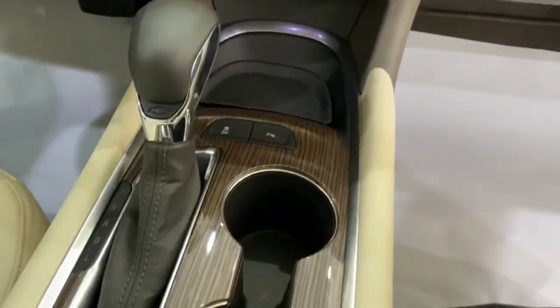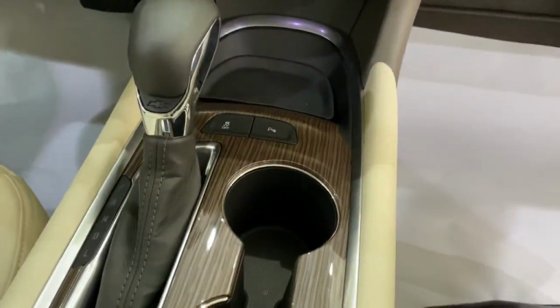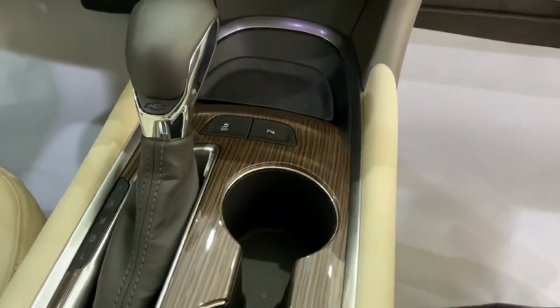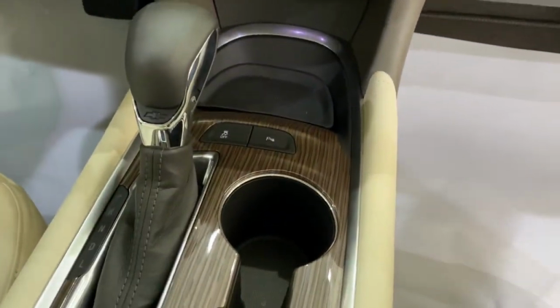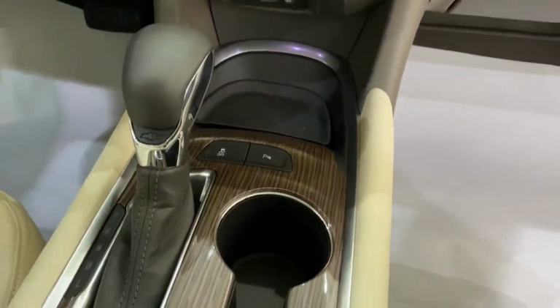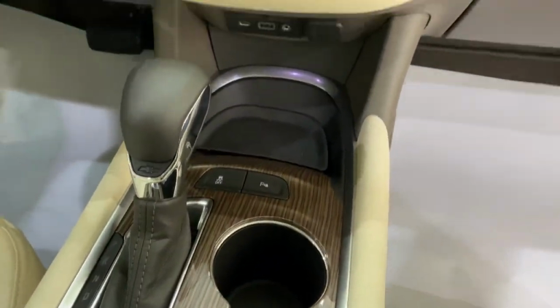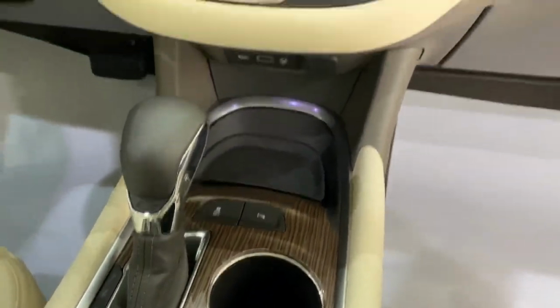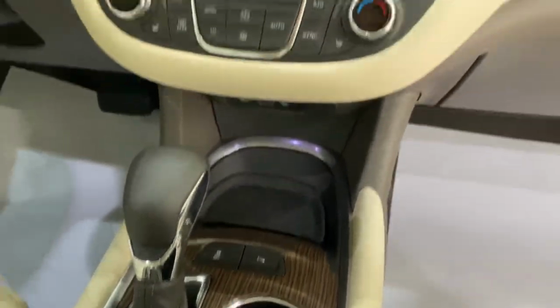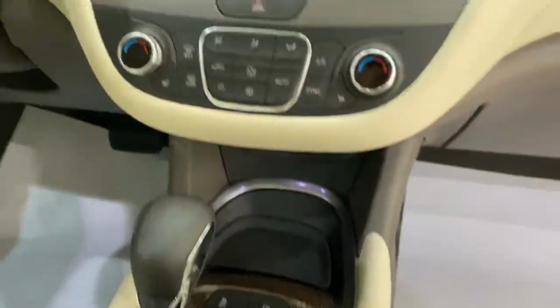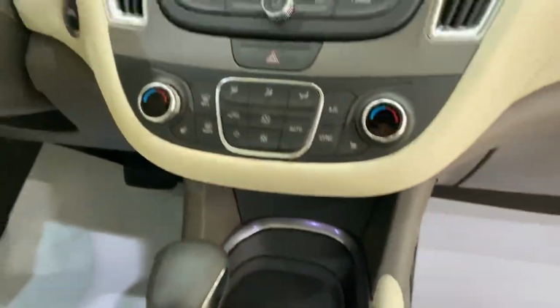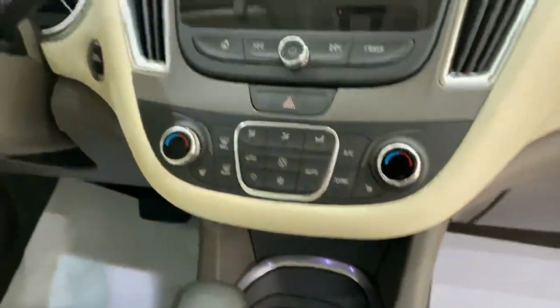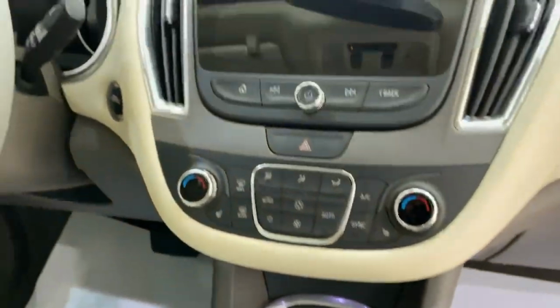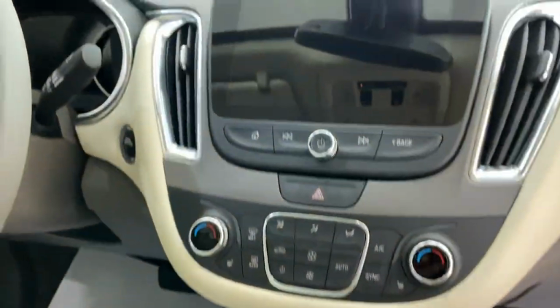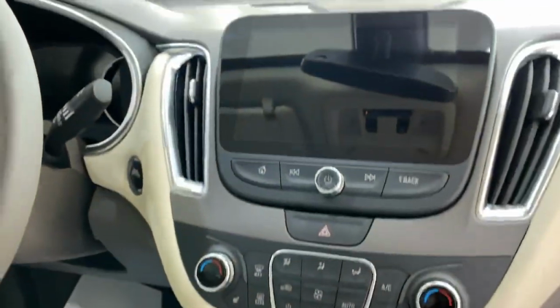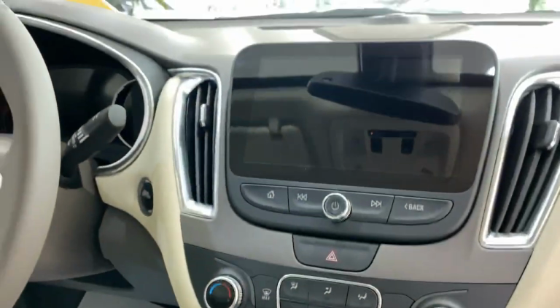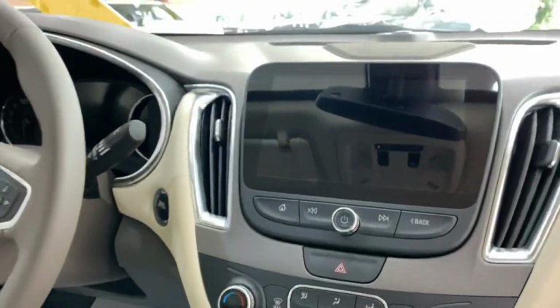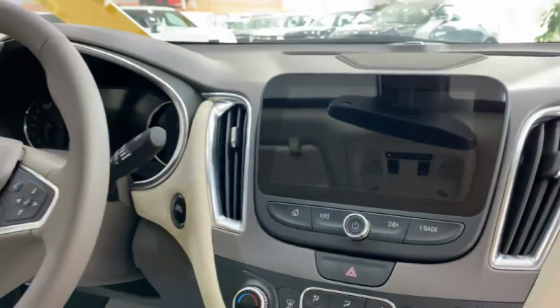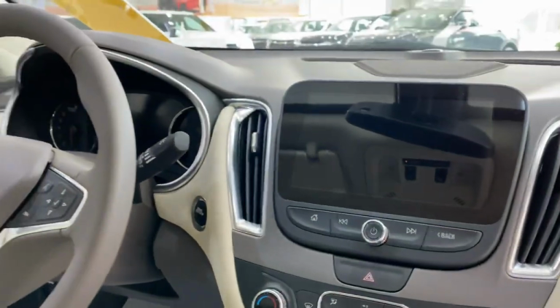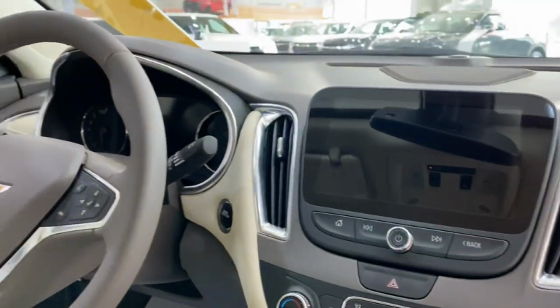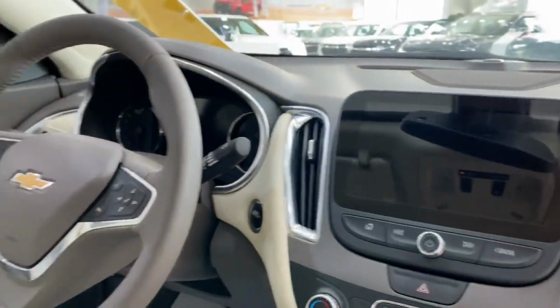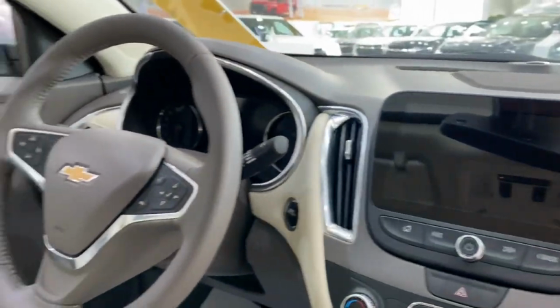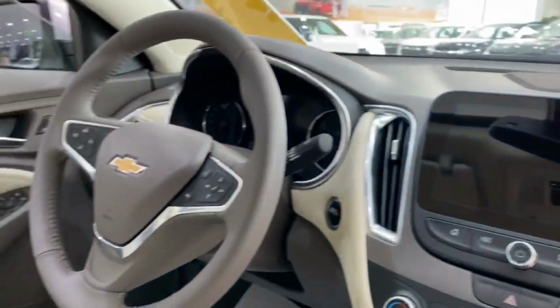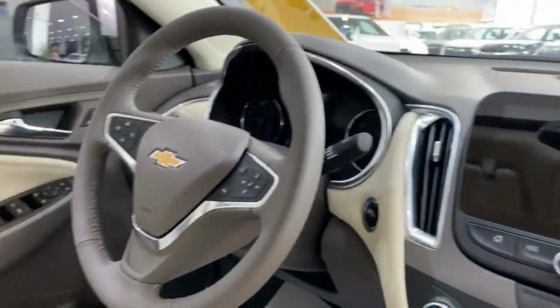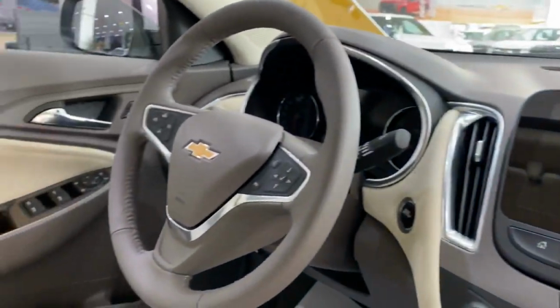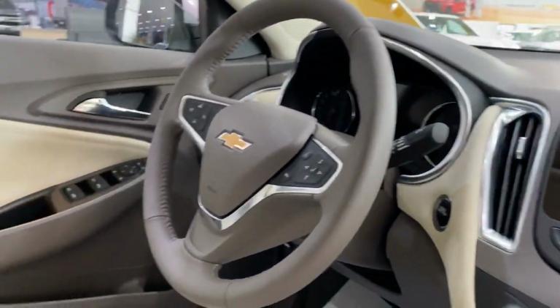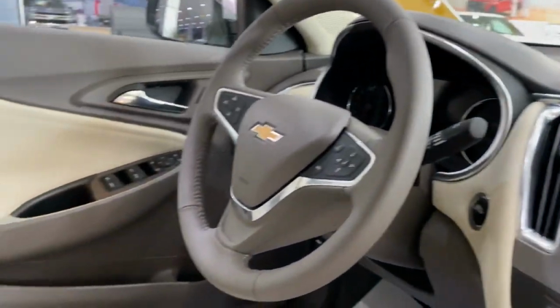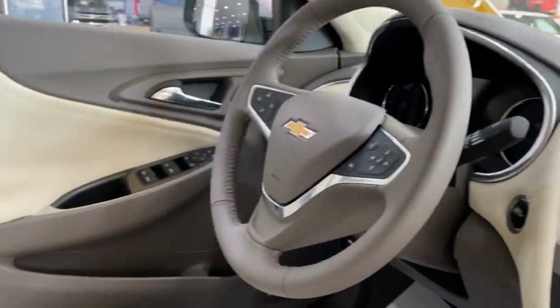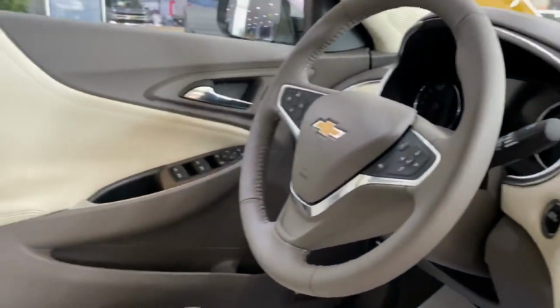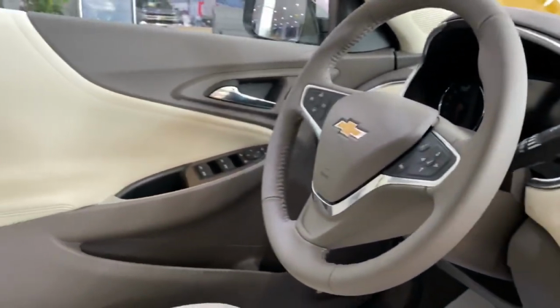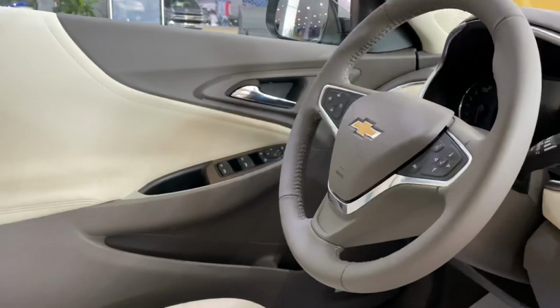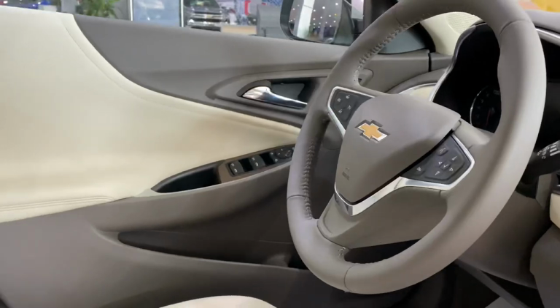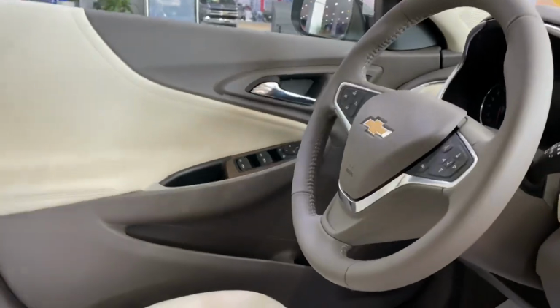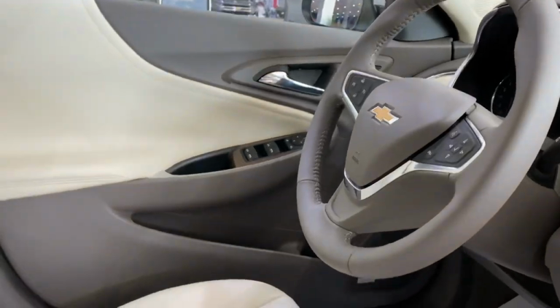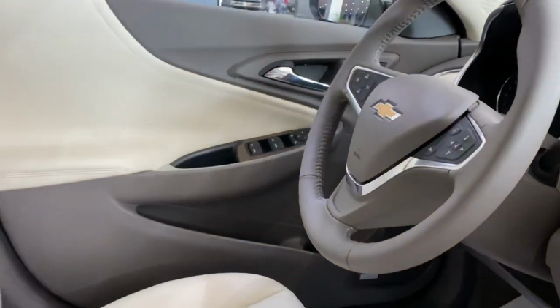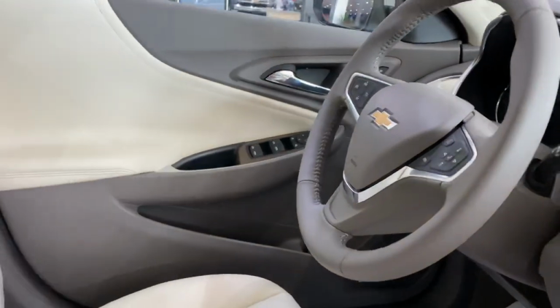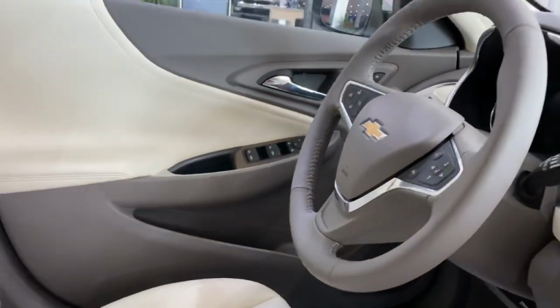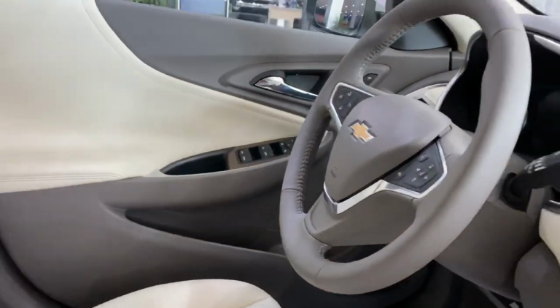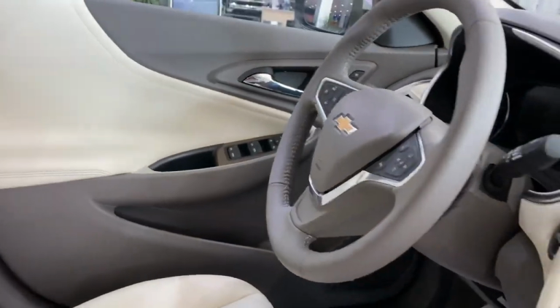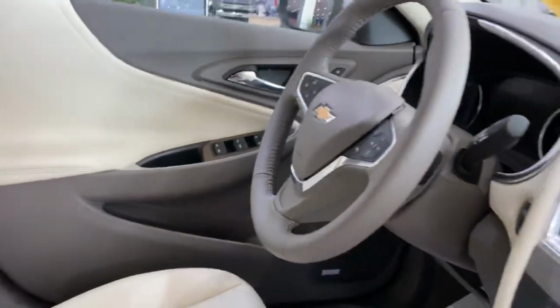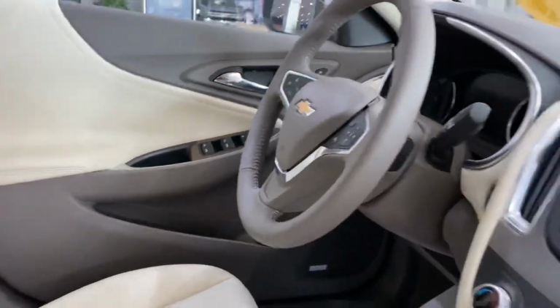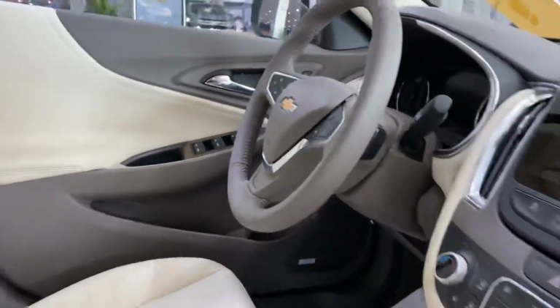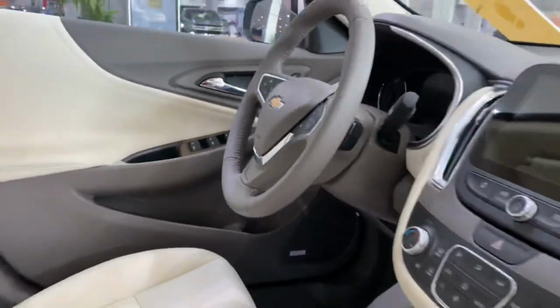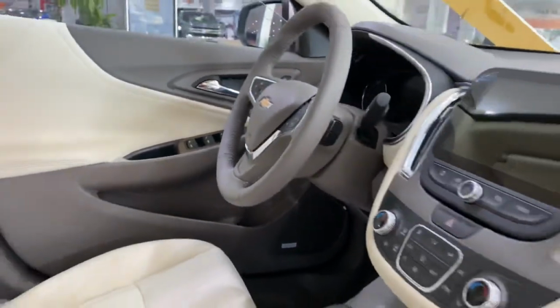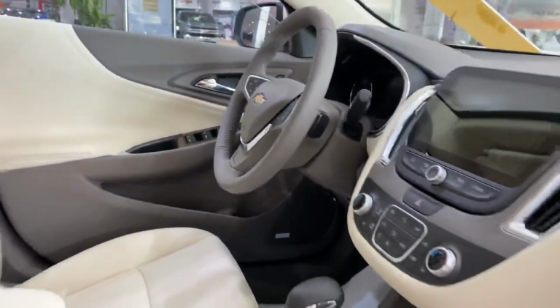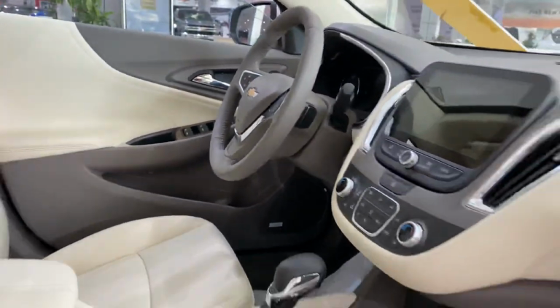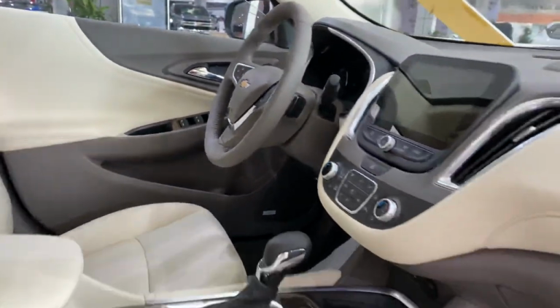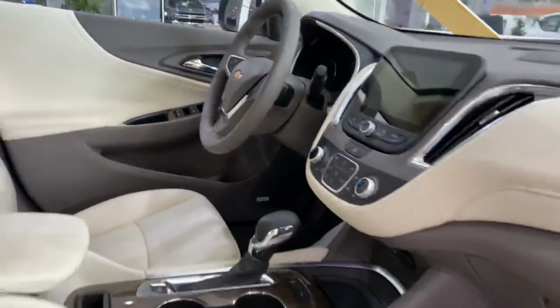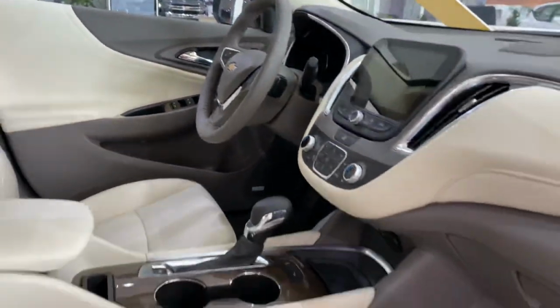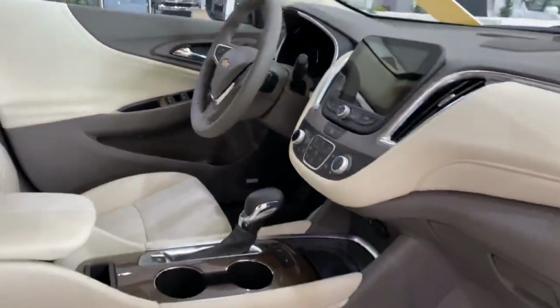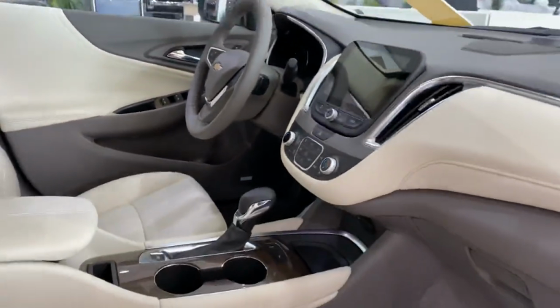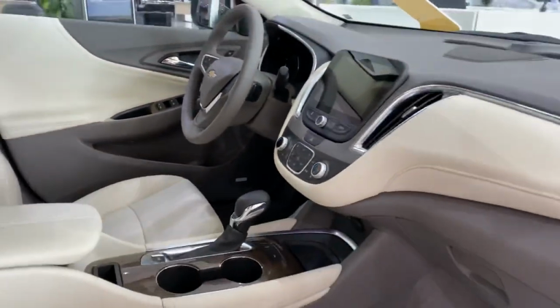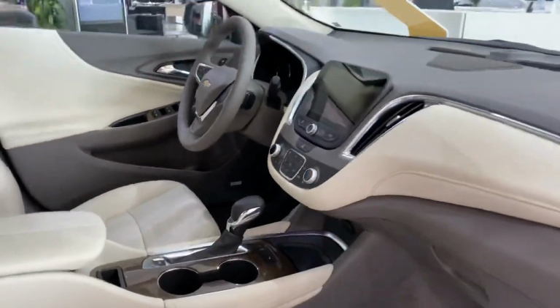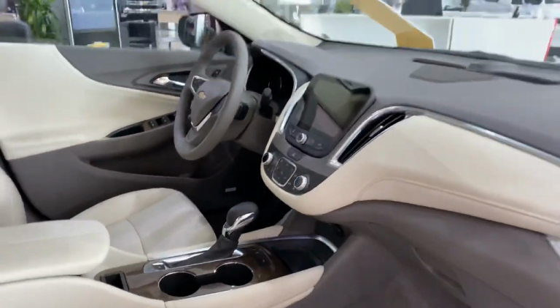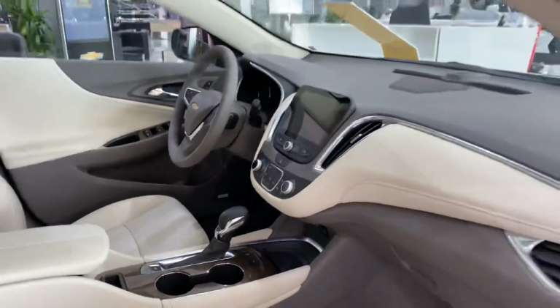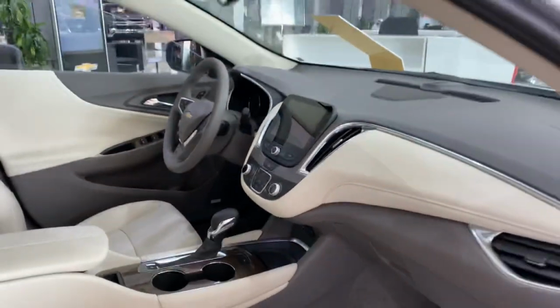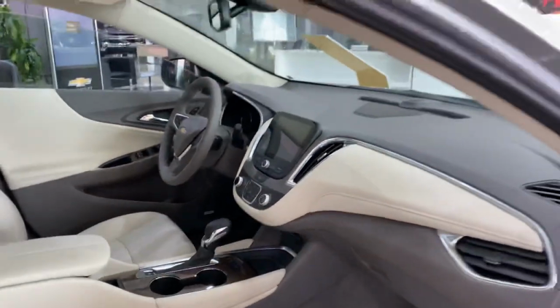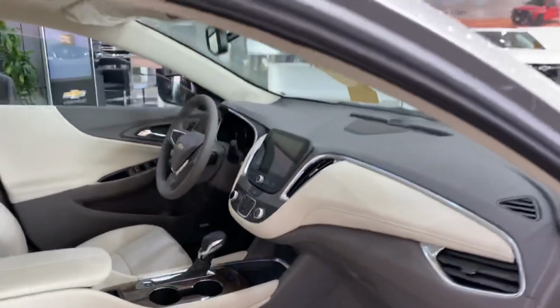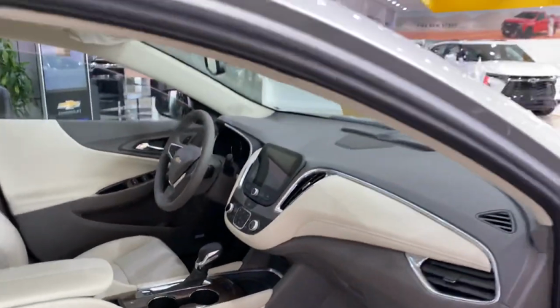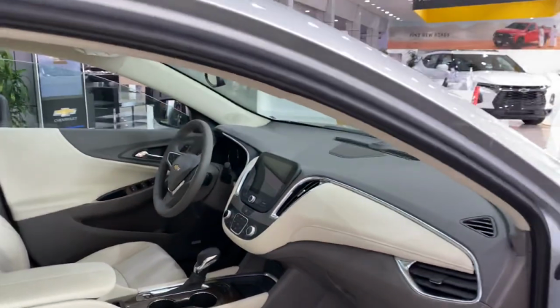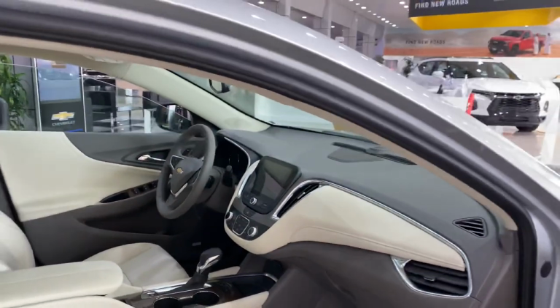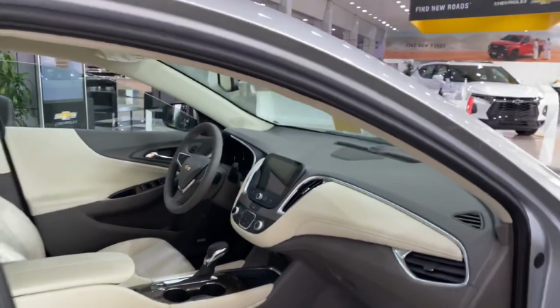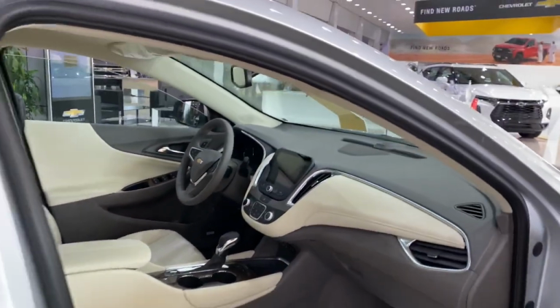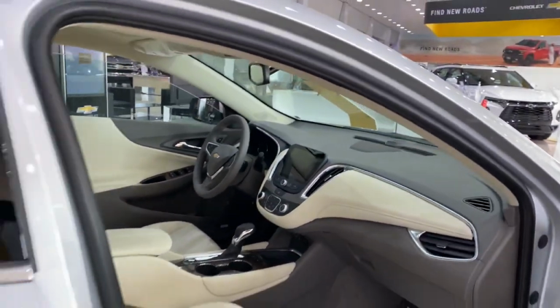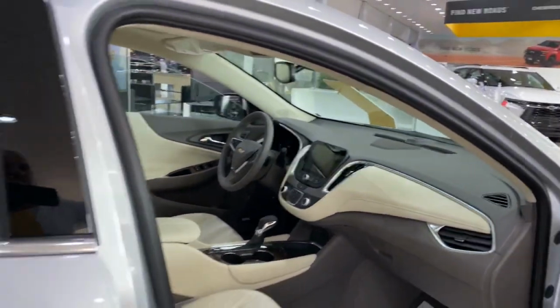It's a 6-speed automatic with 250 horsepower and a 2.0-litre engine — very powerful.